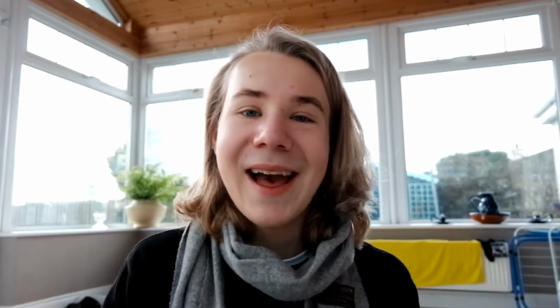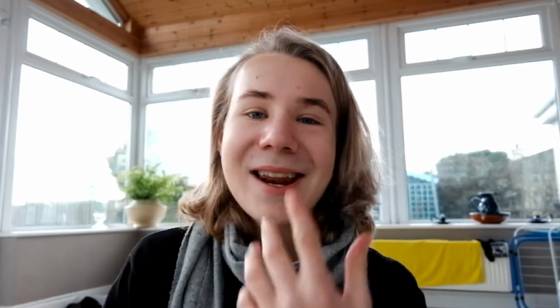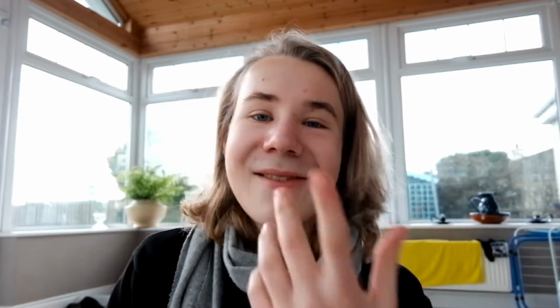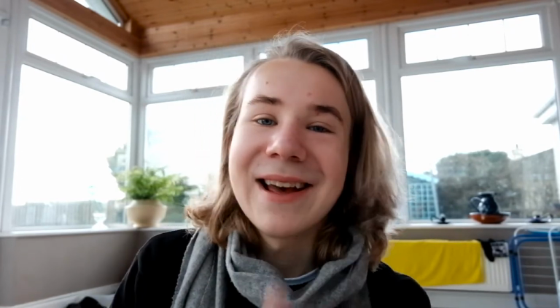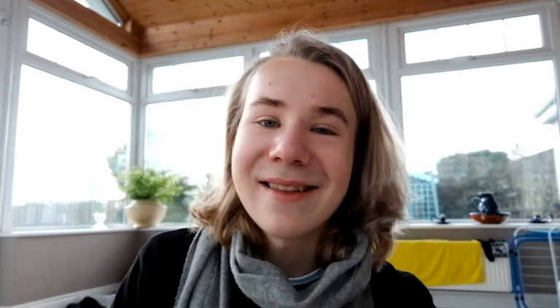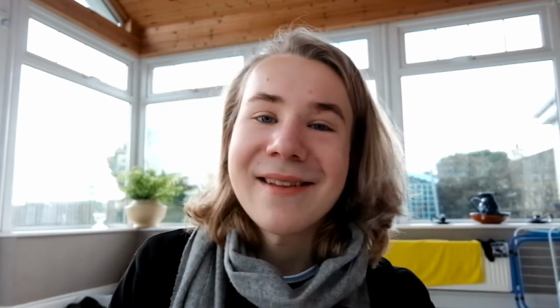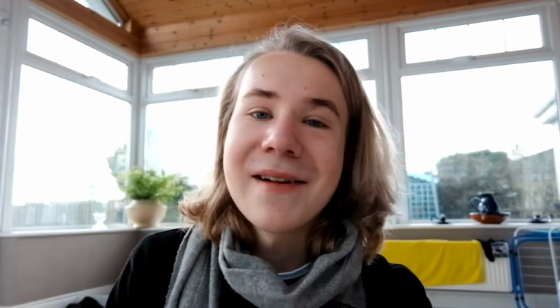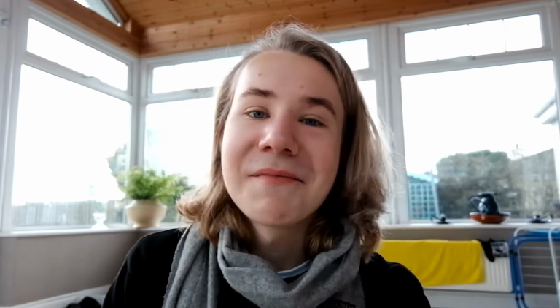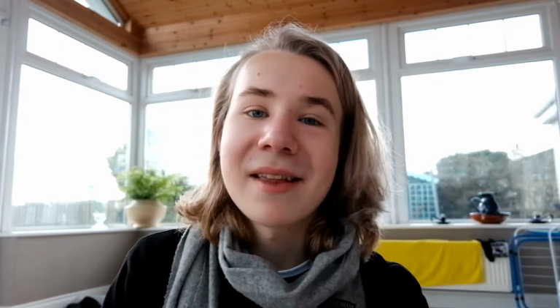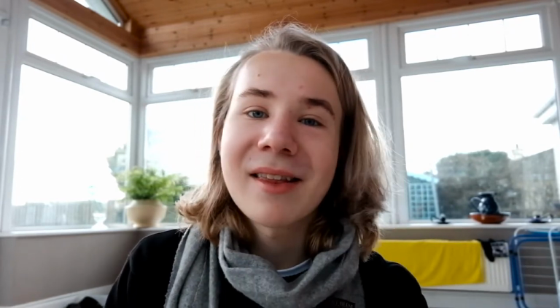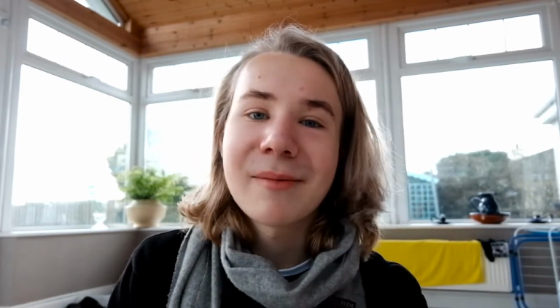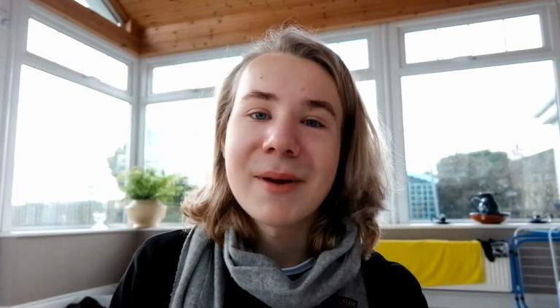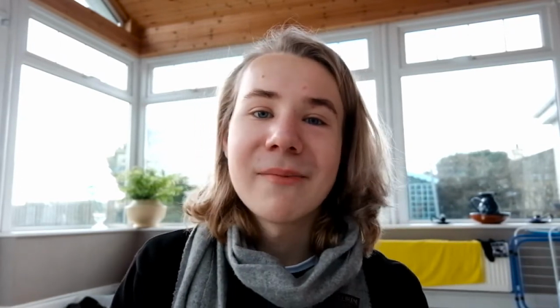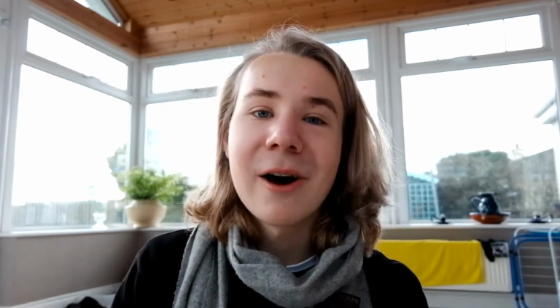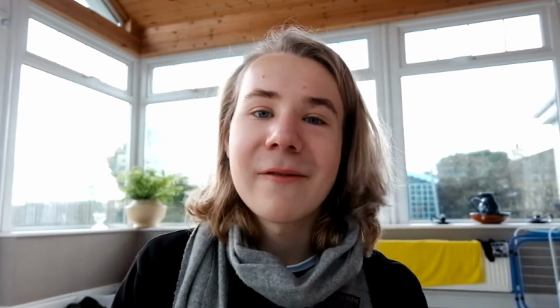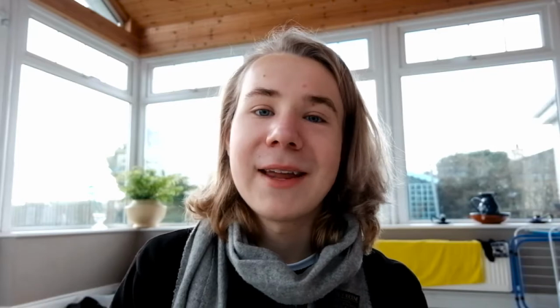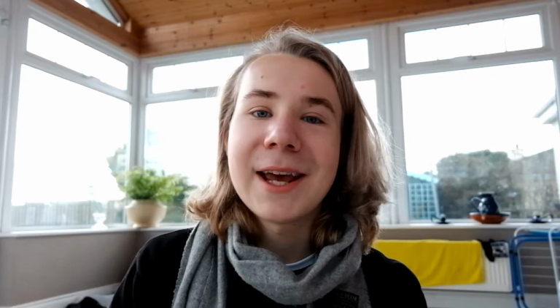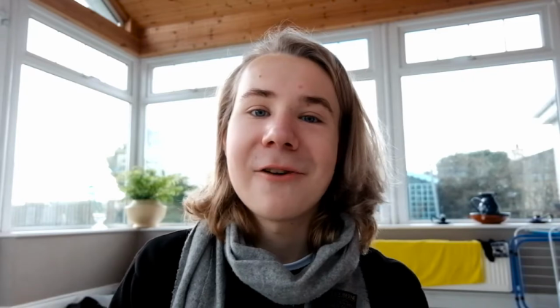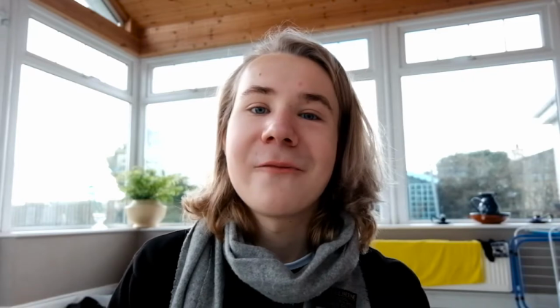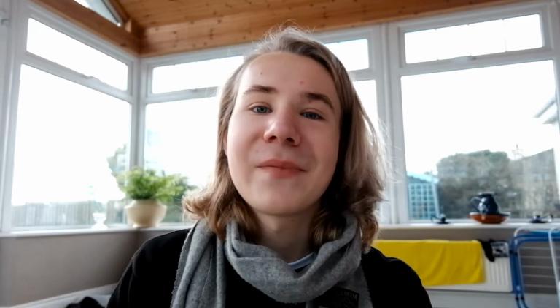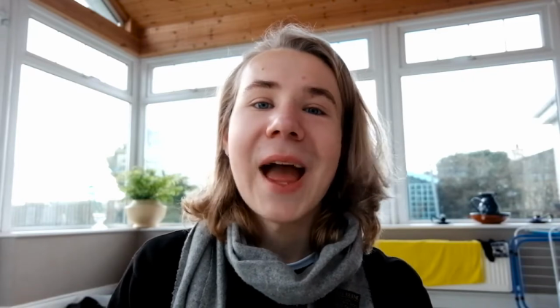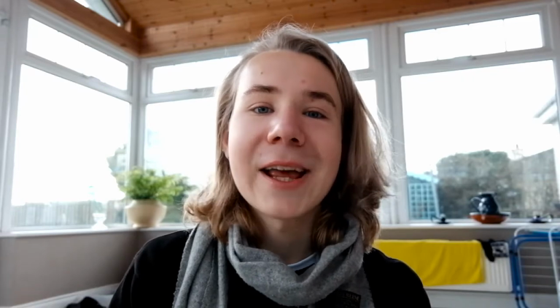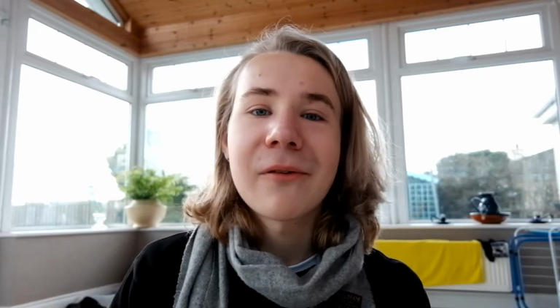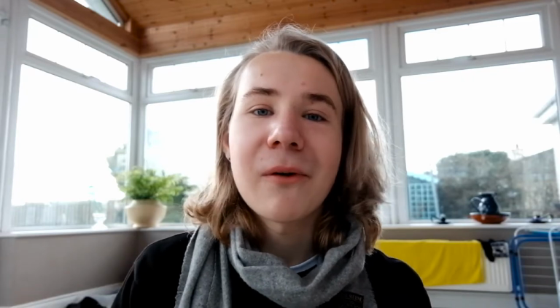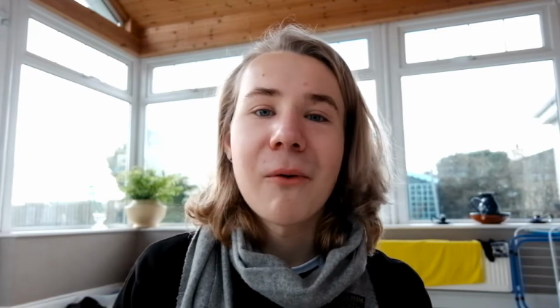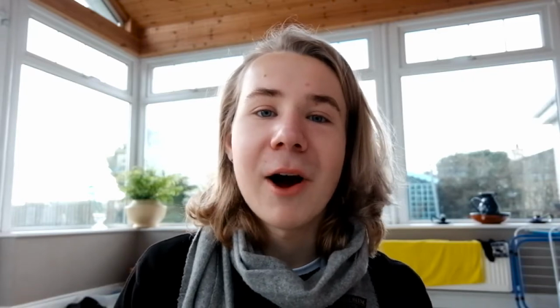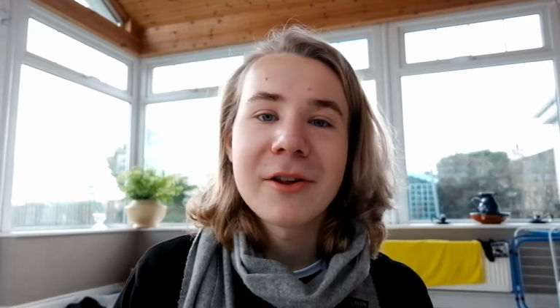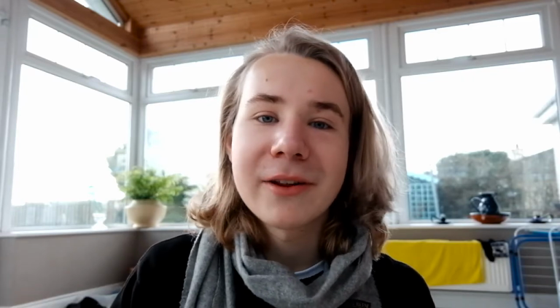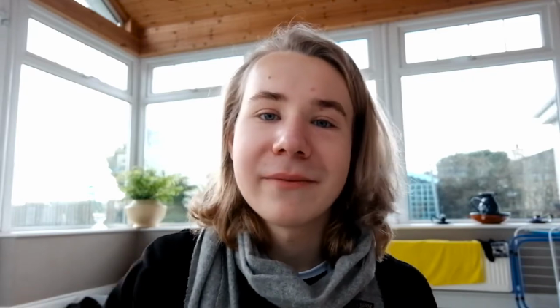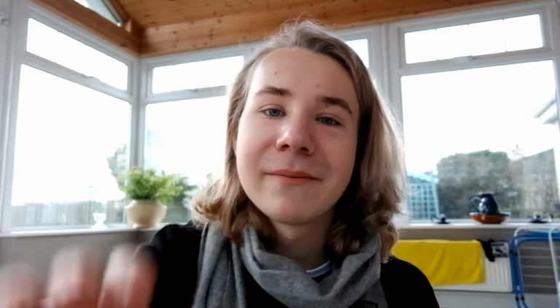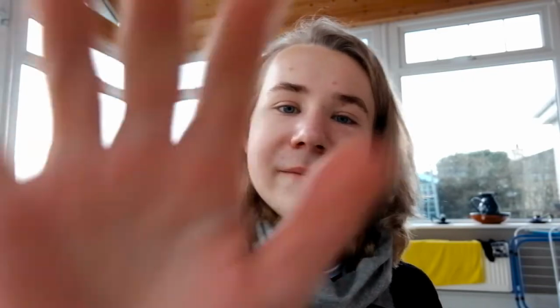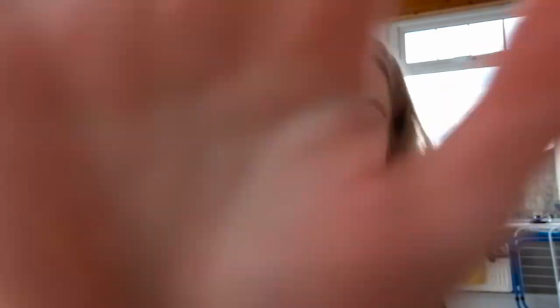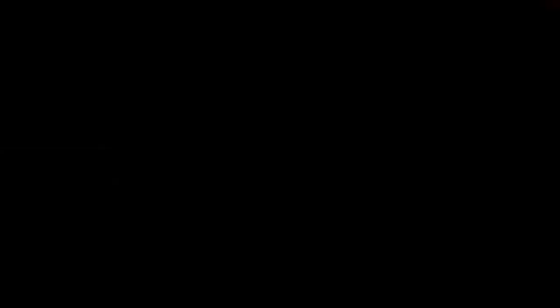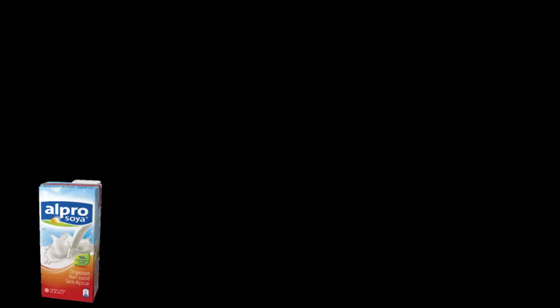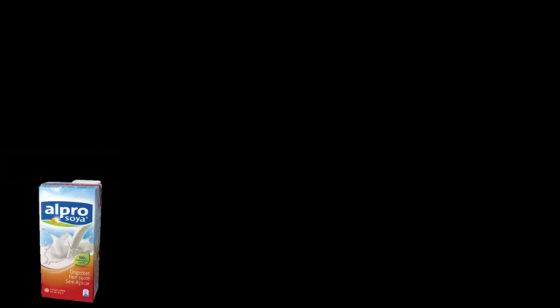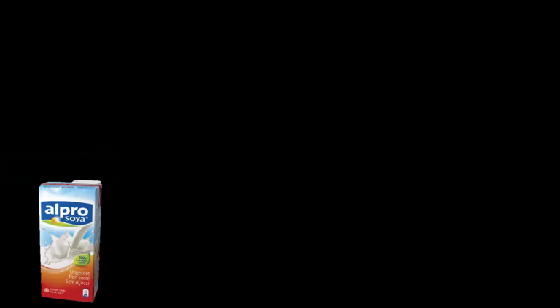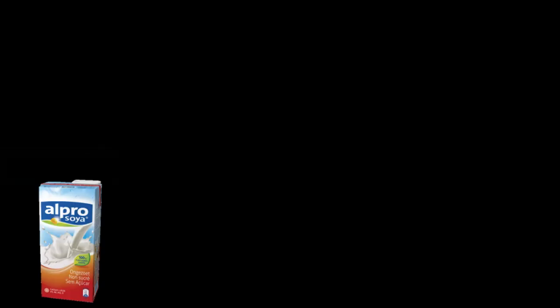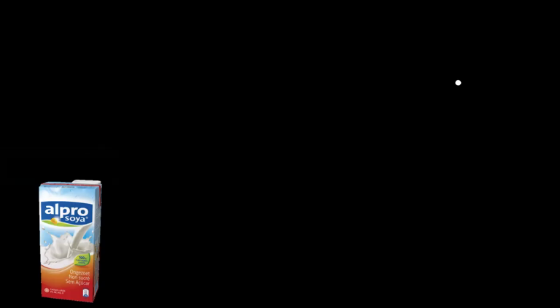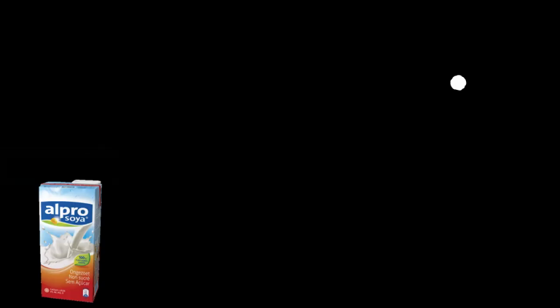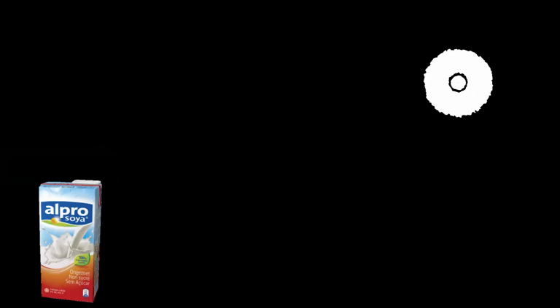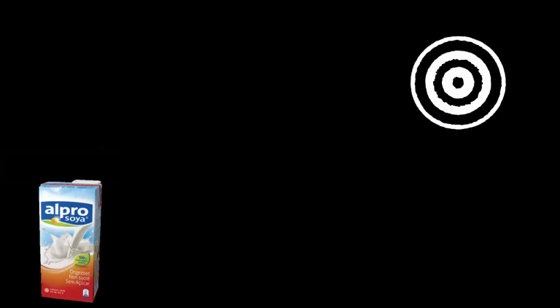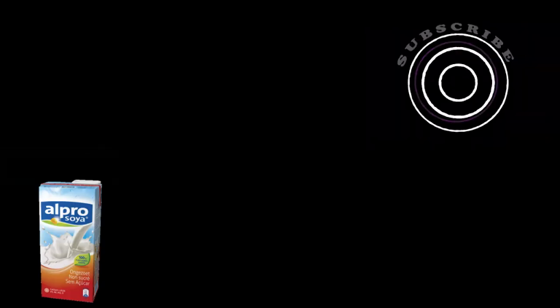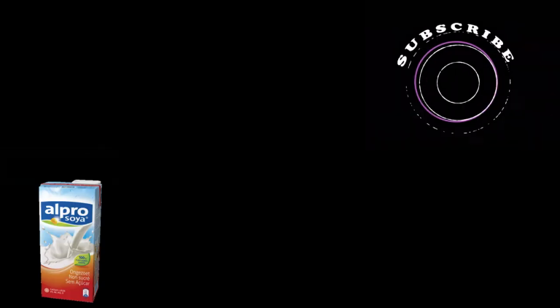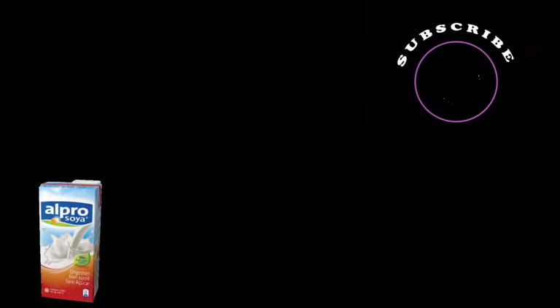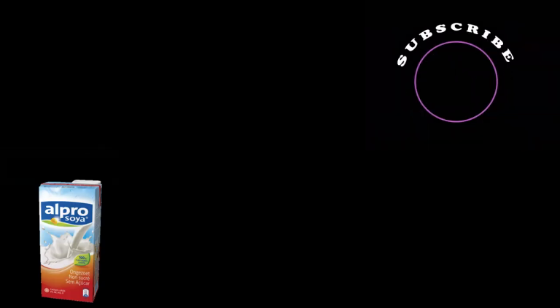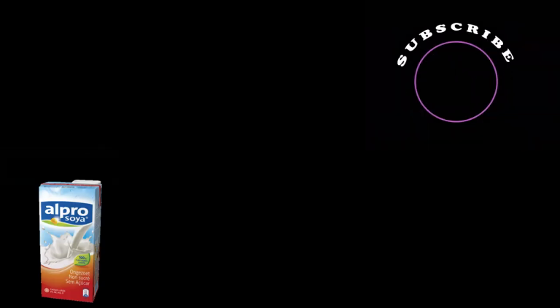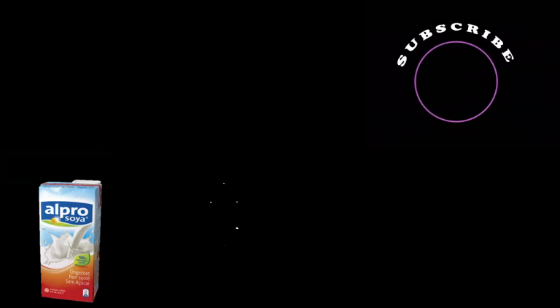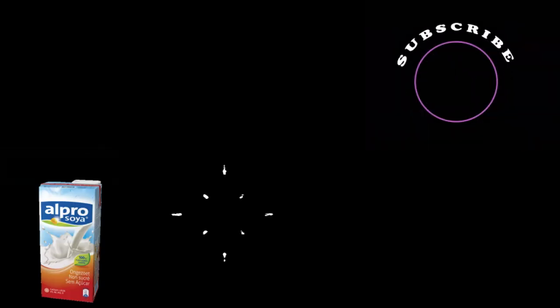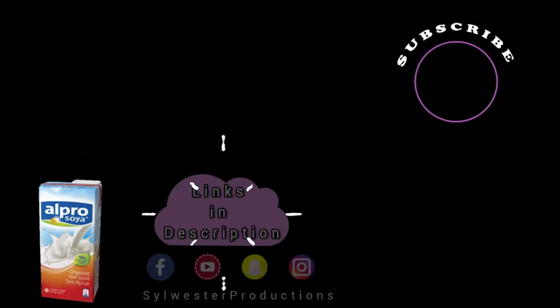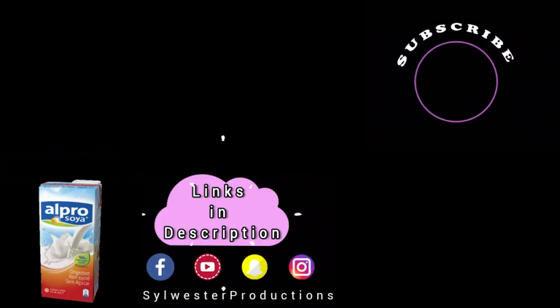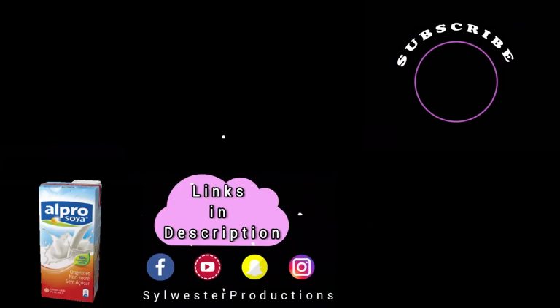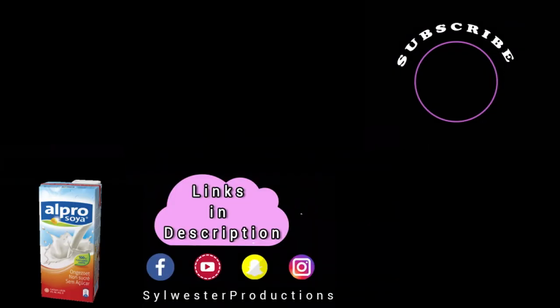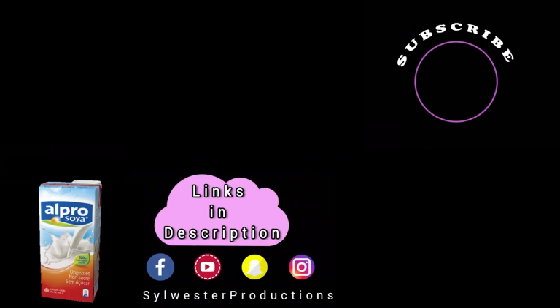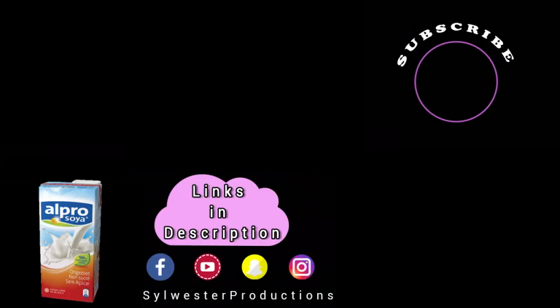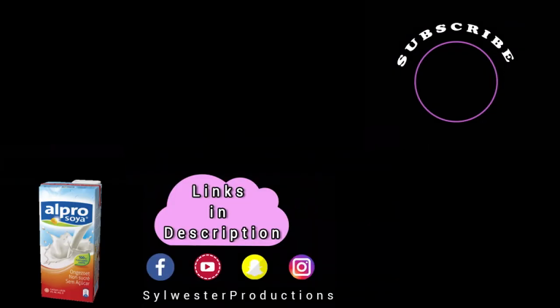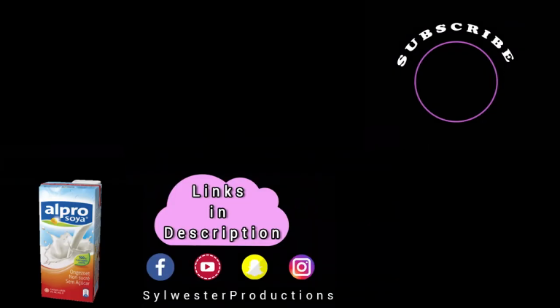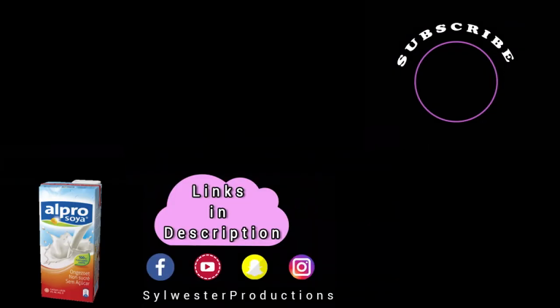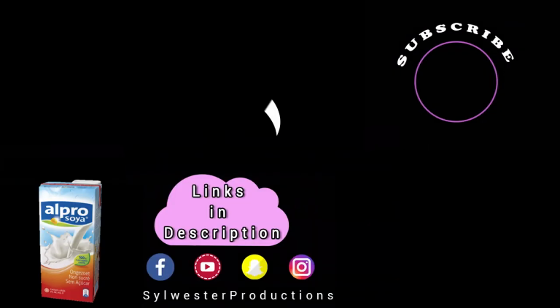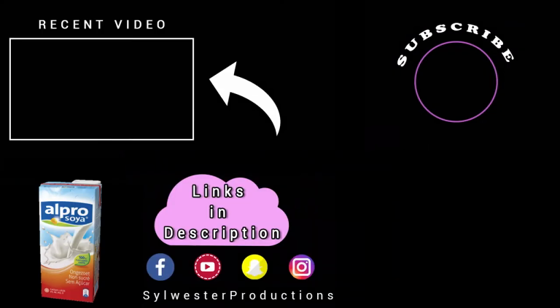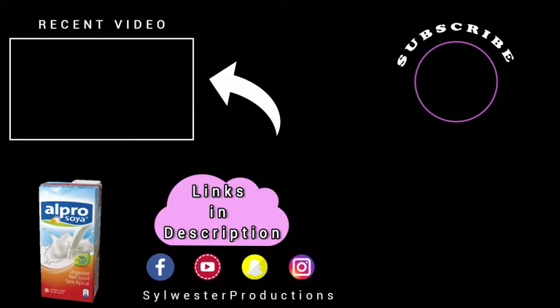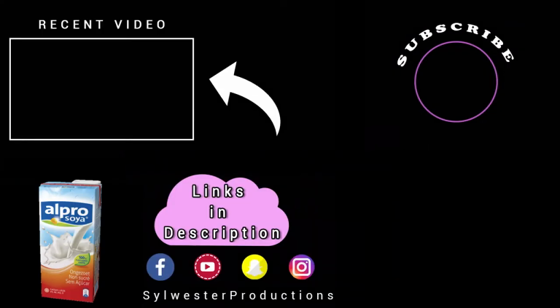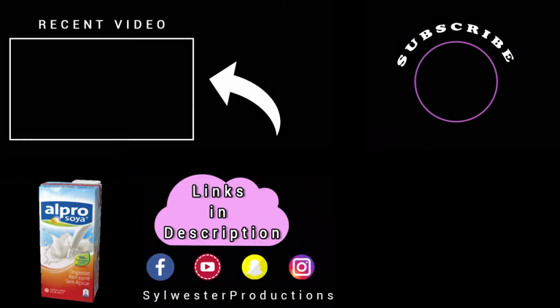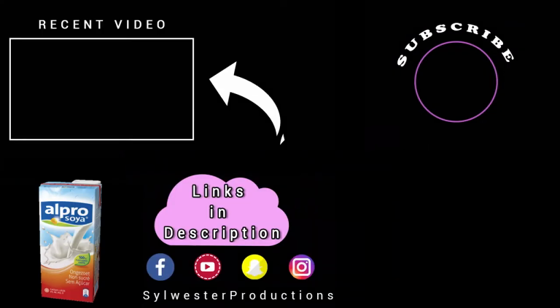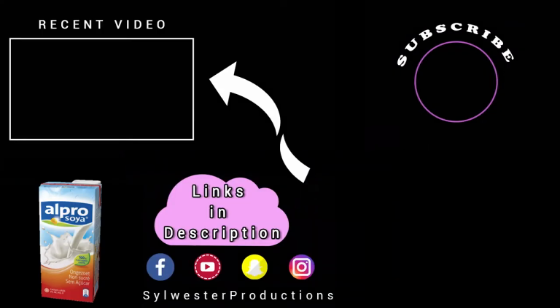Anyway, this has been my video. Thank you for watching — like and subscribe.